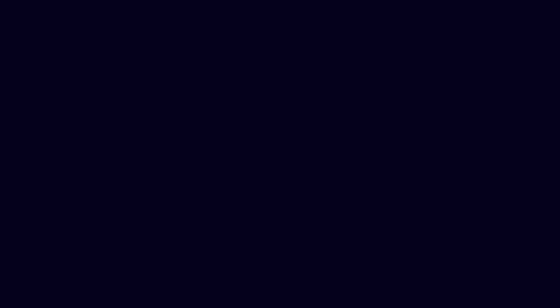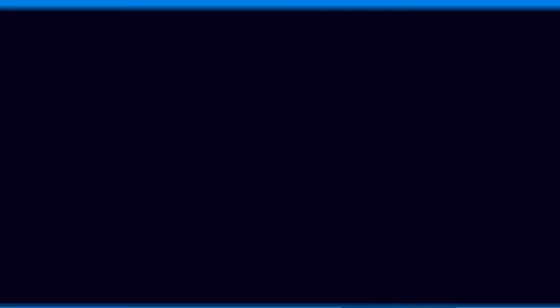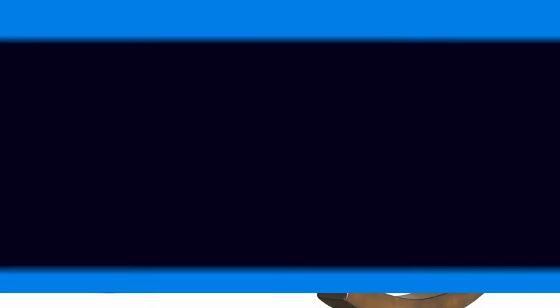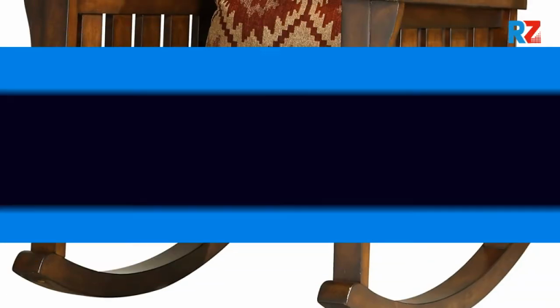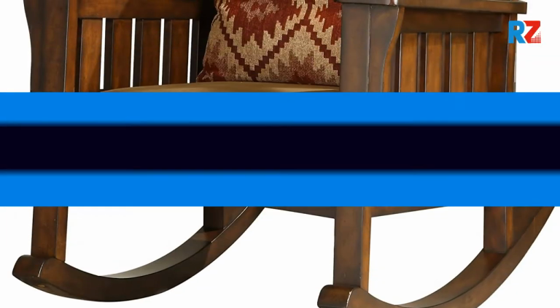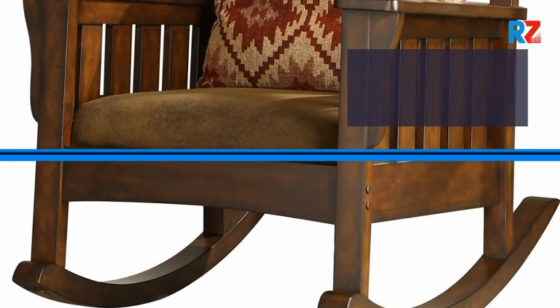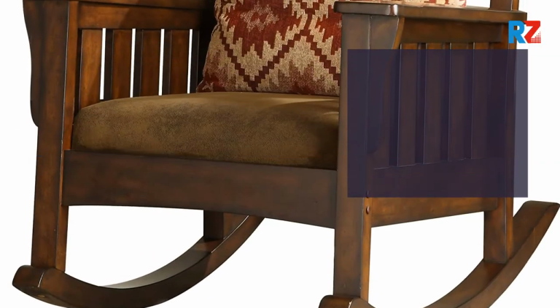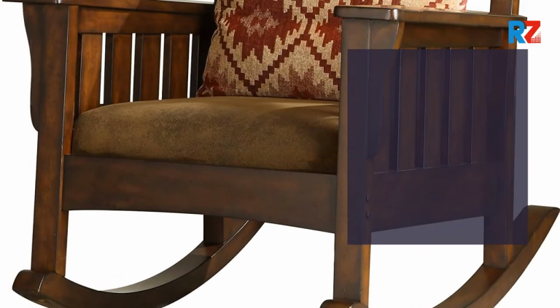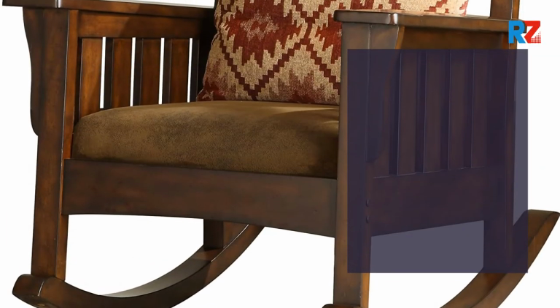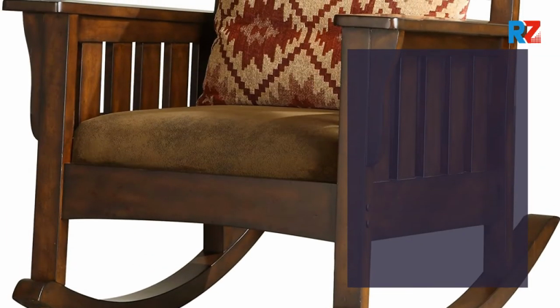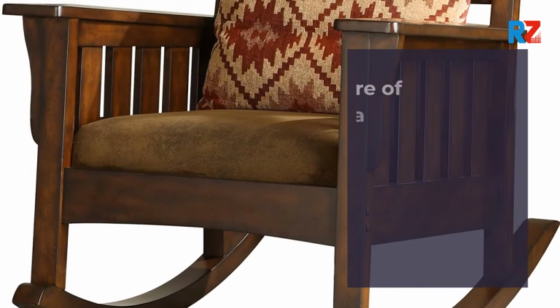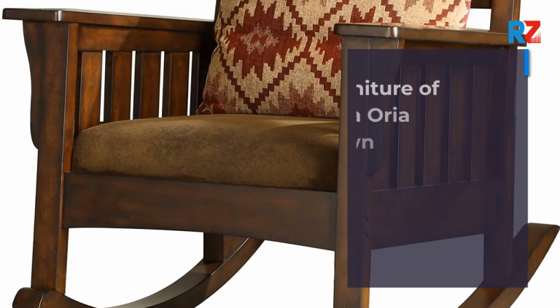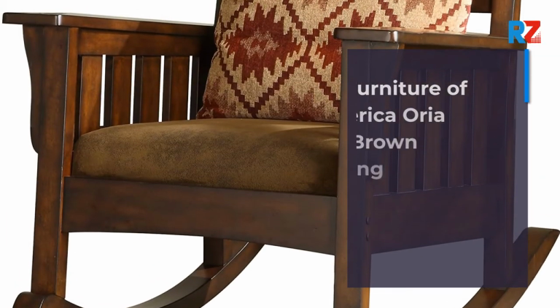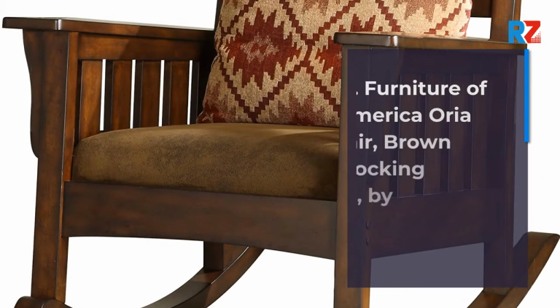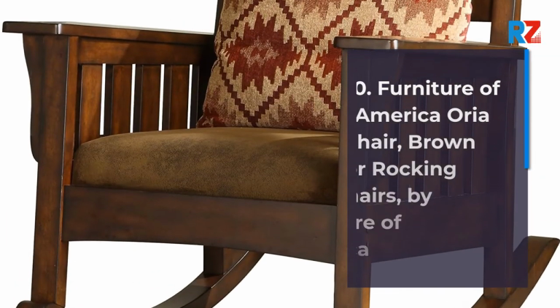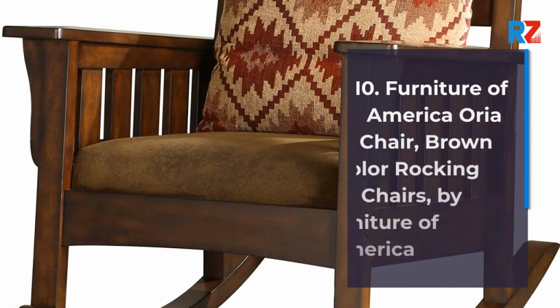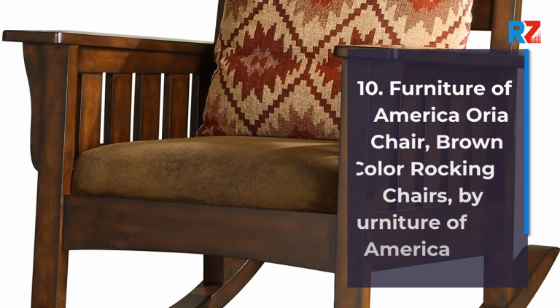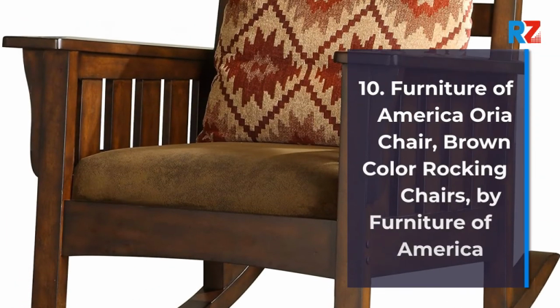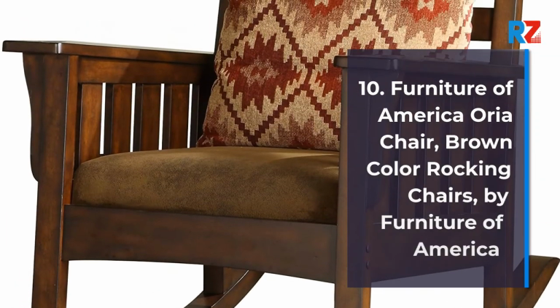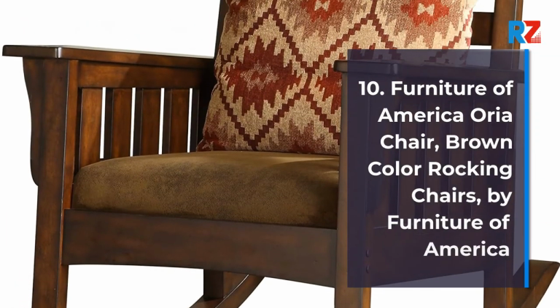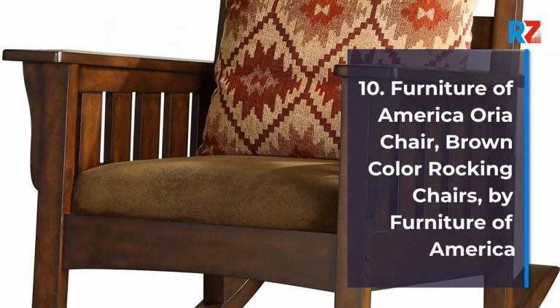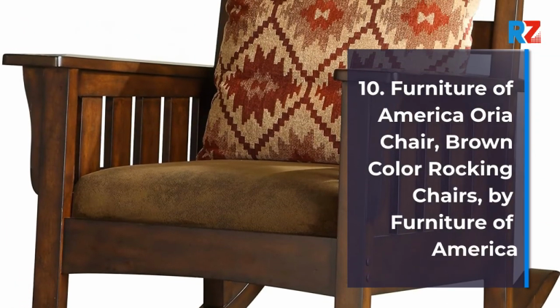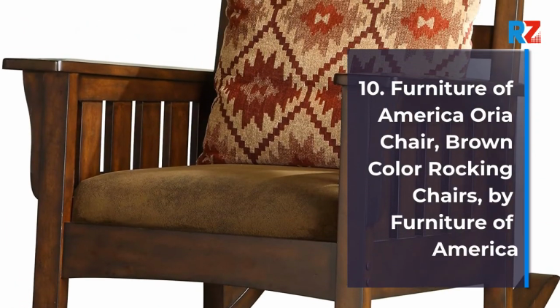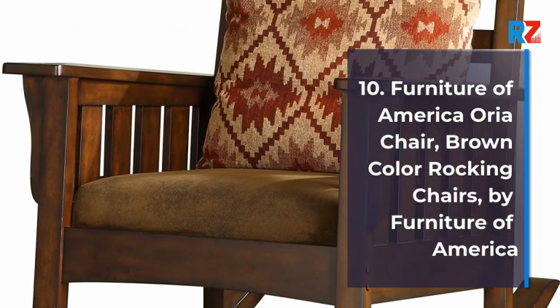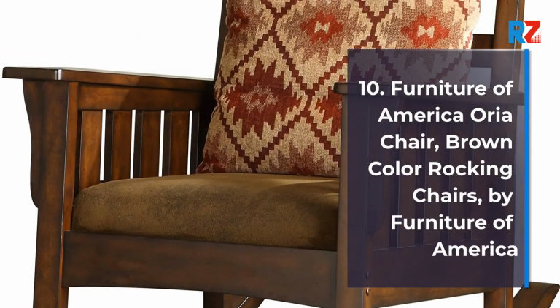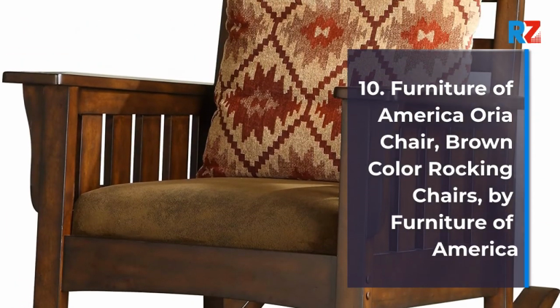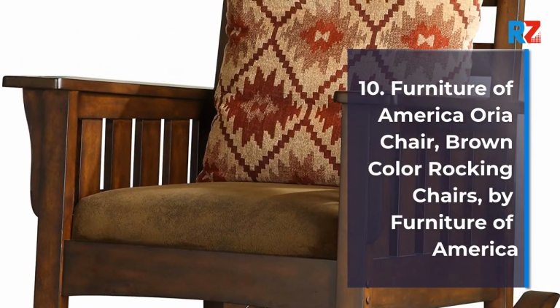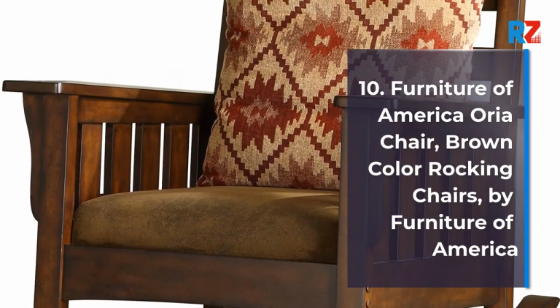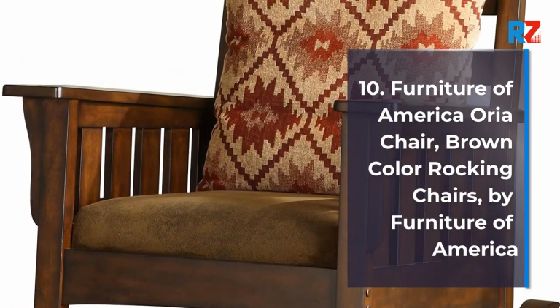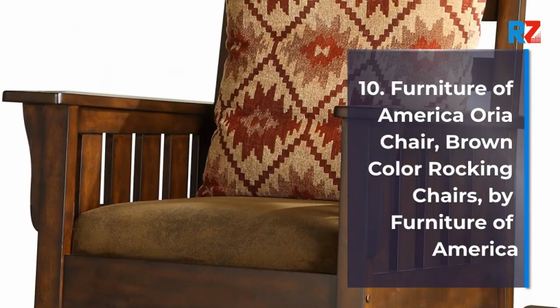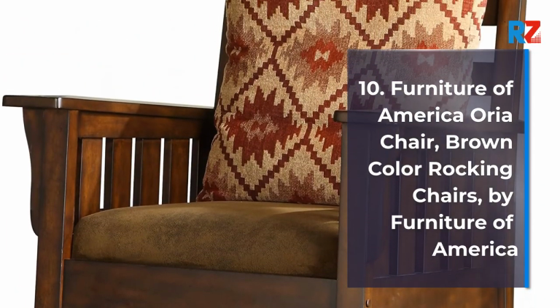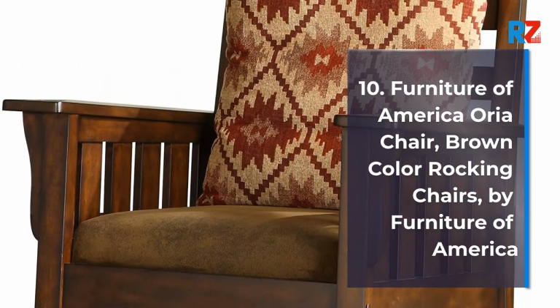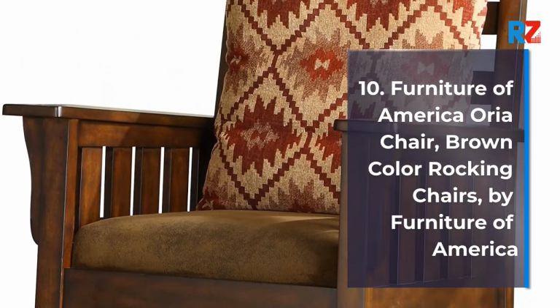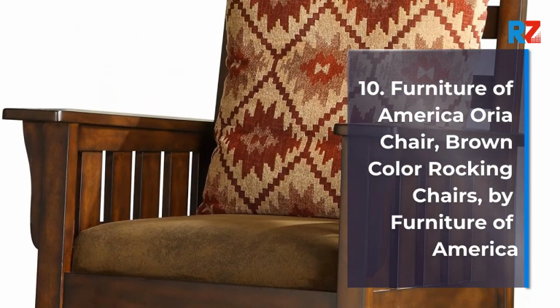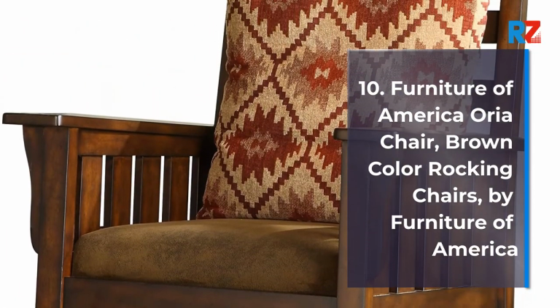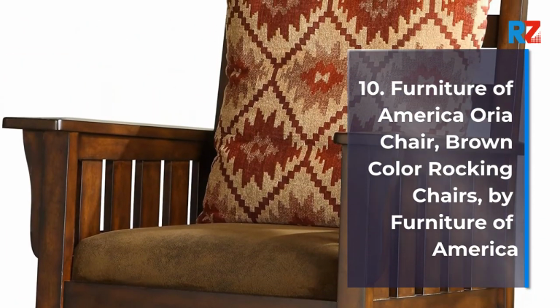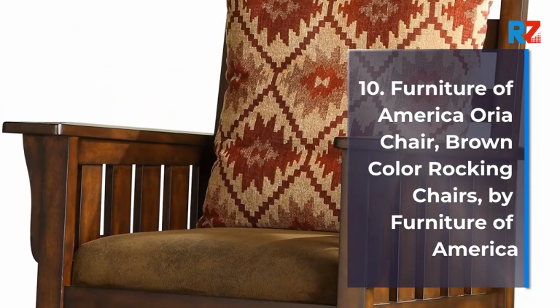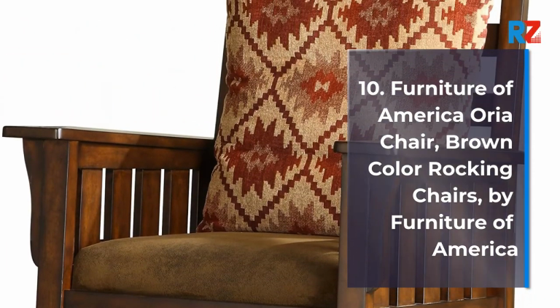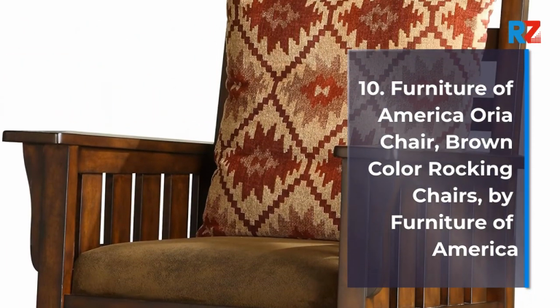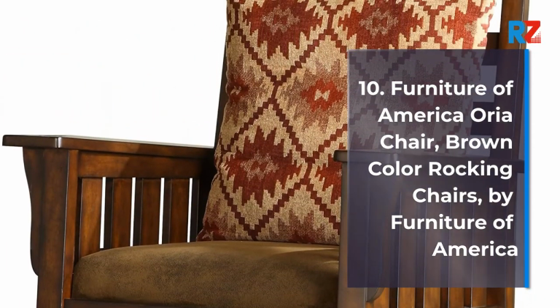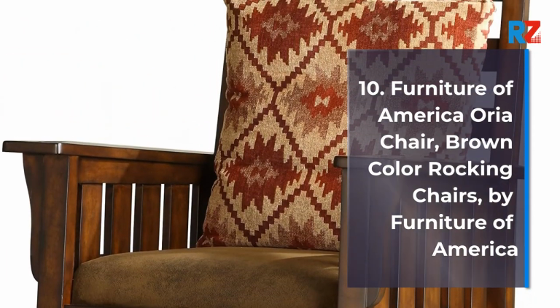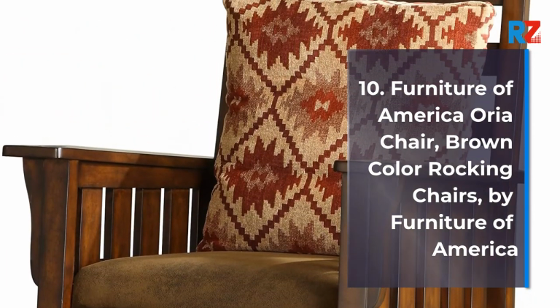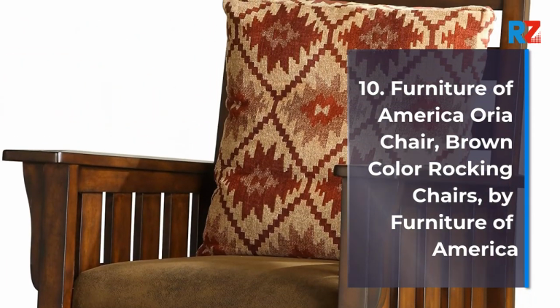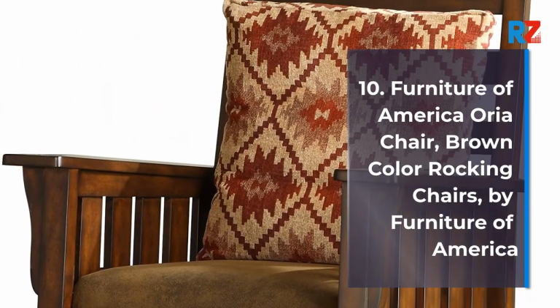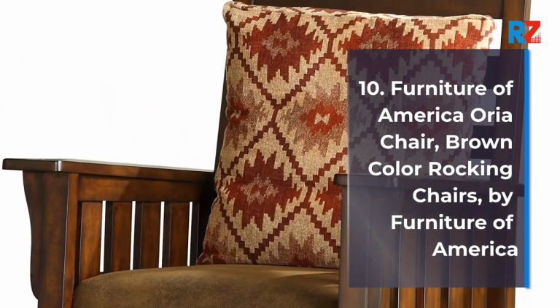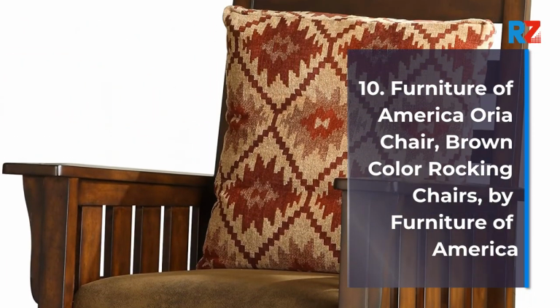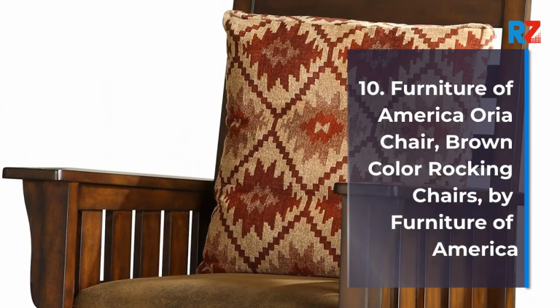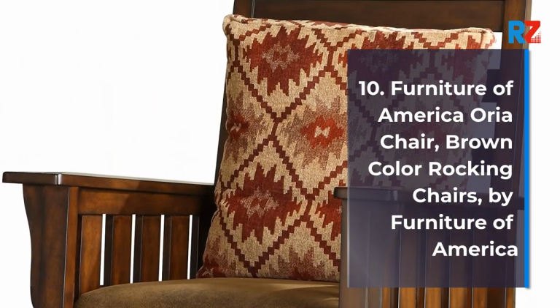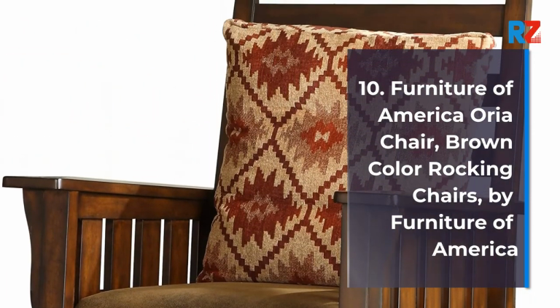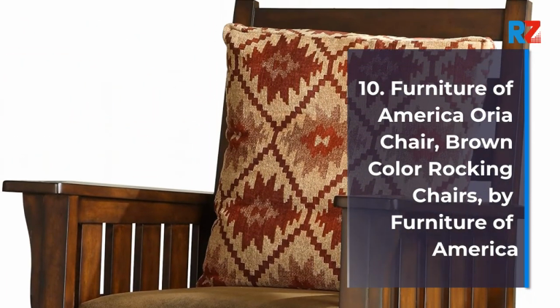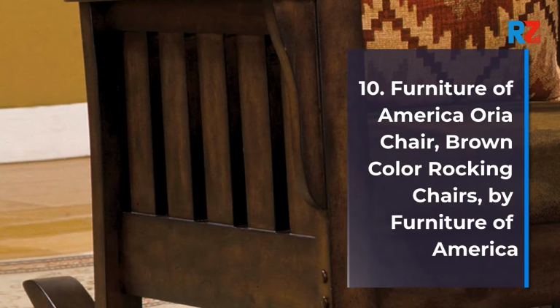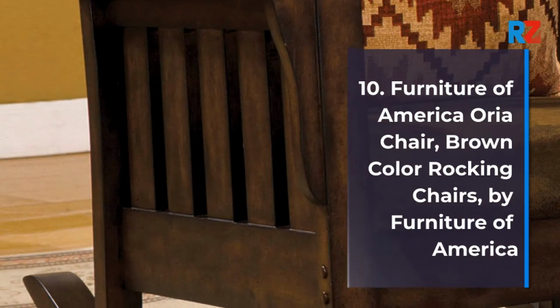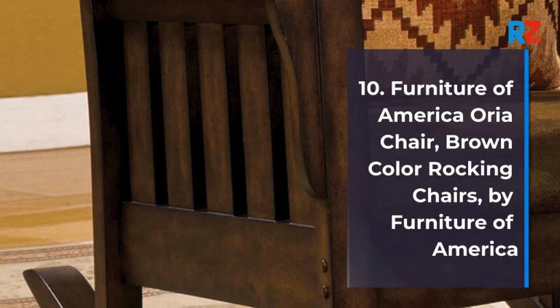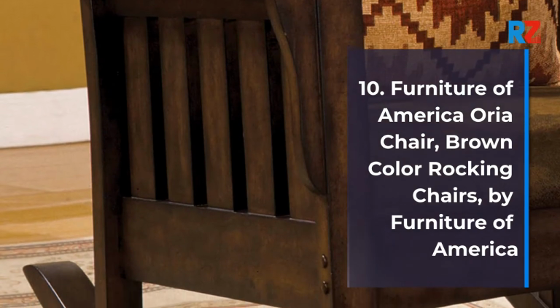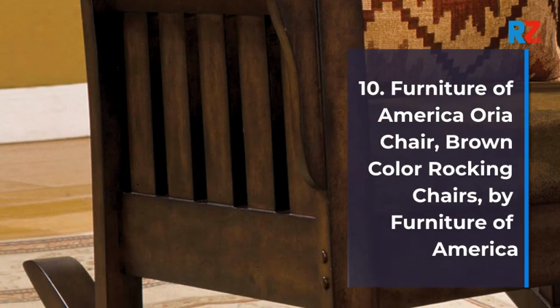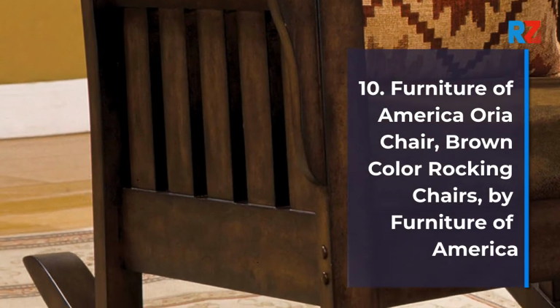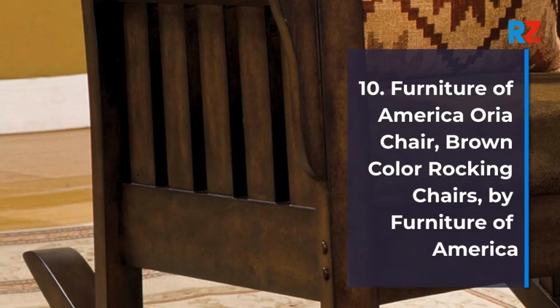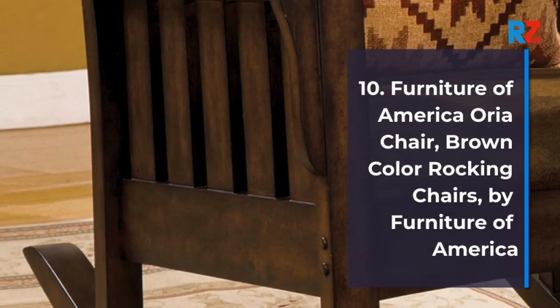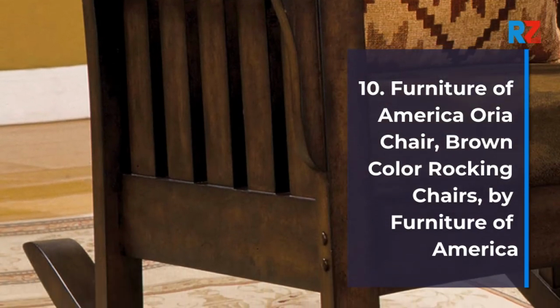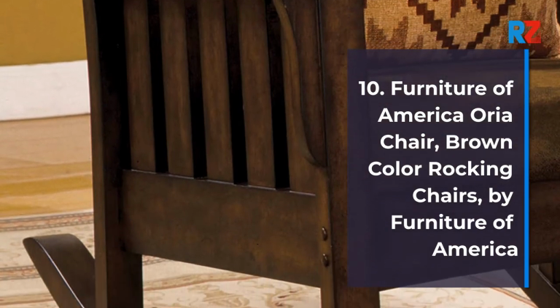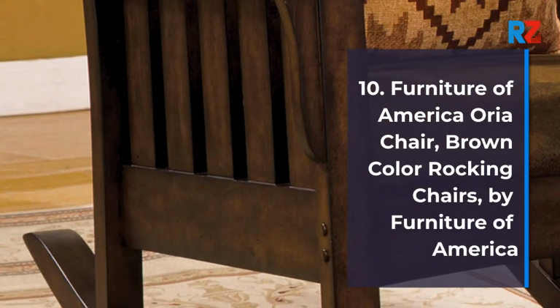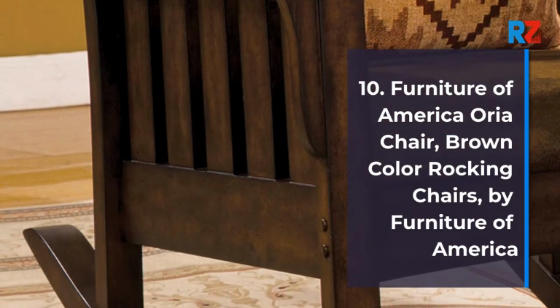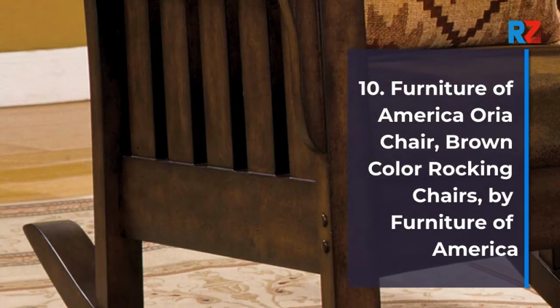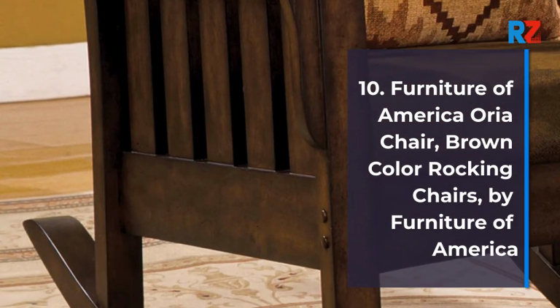10. Furniture of America Oria Chair, Brown Color Rocking Chair by Furniture of America.